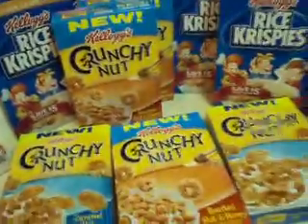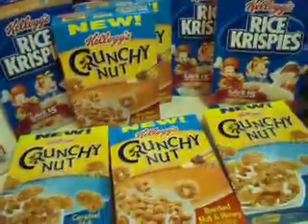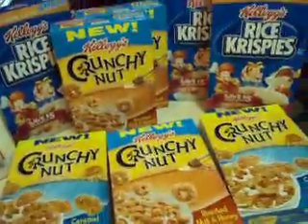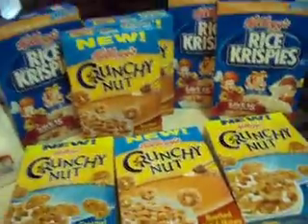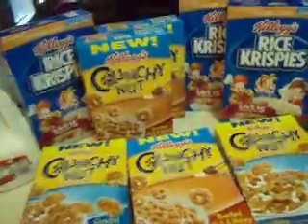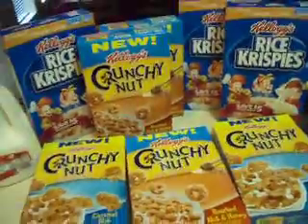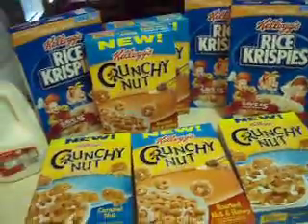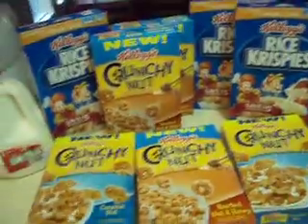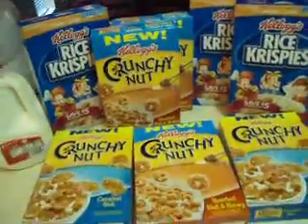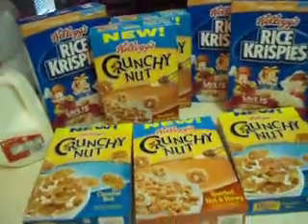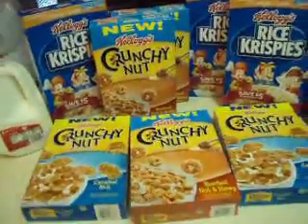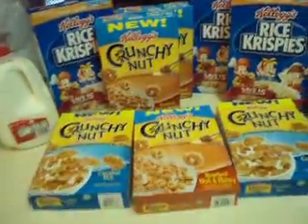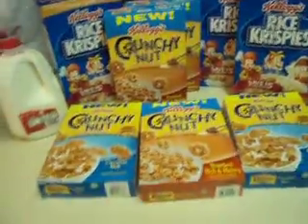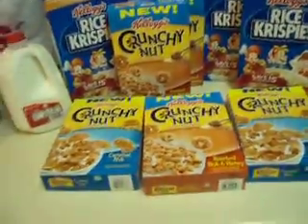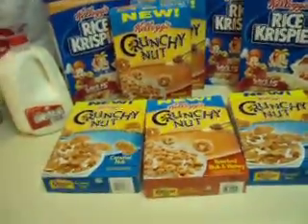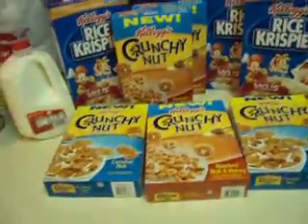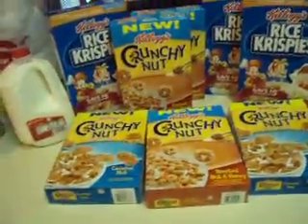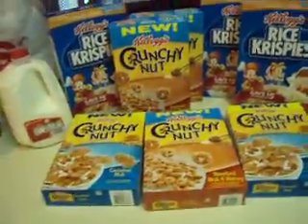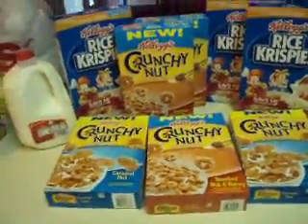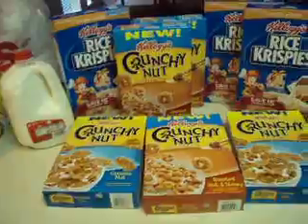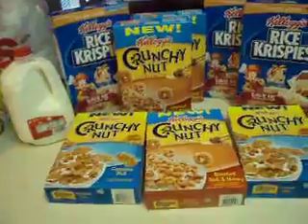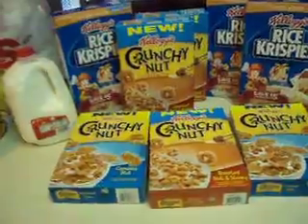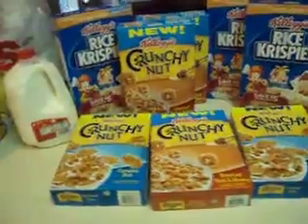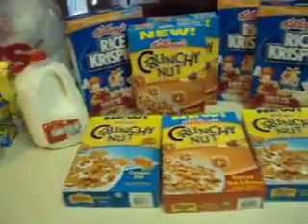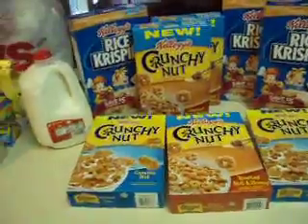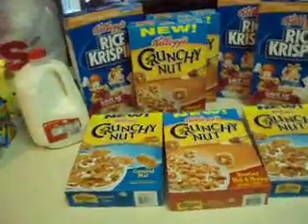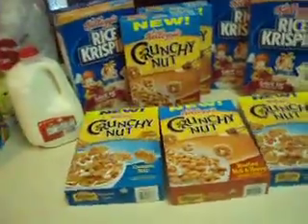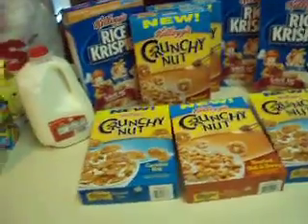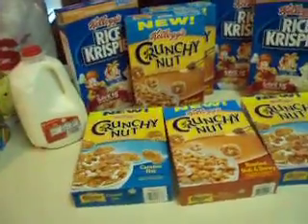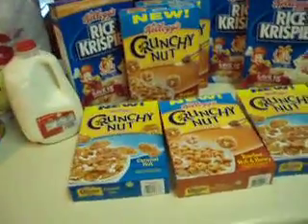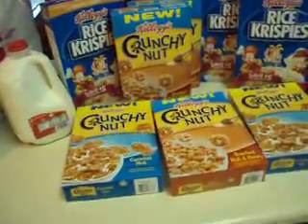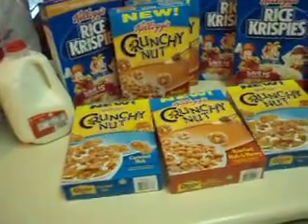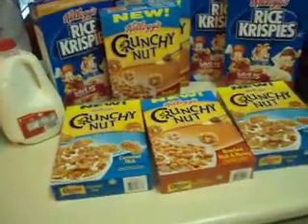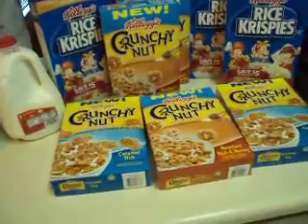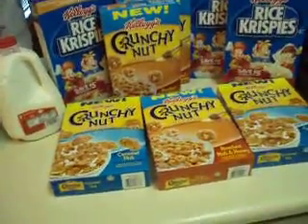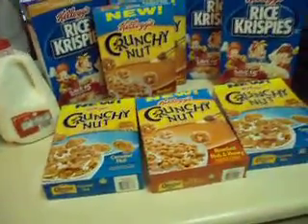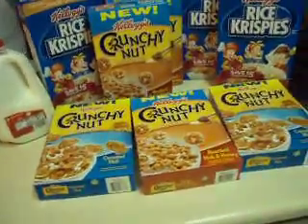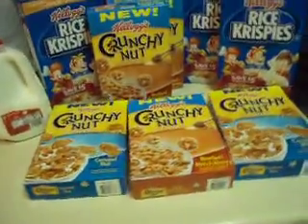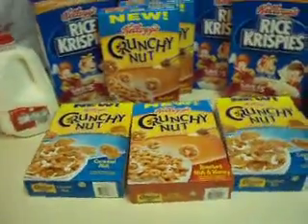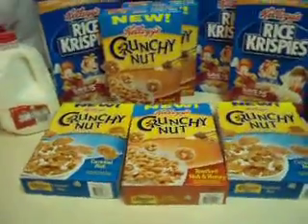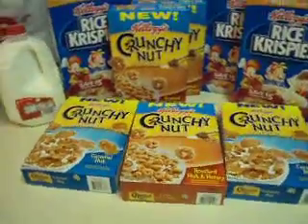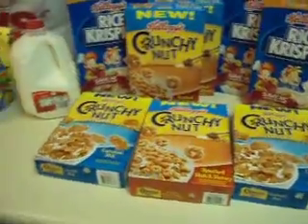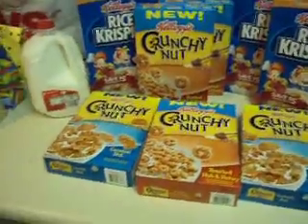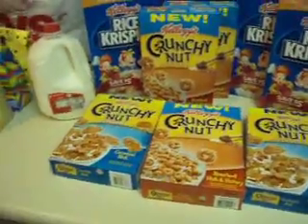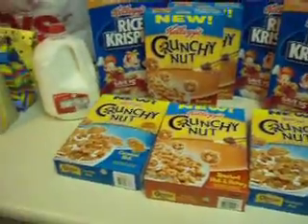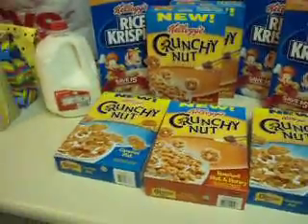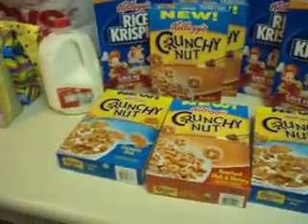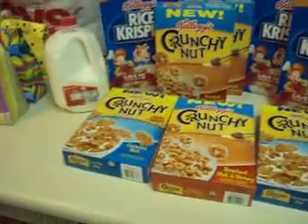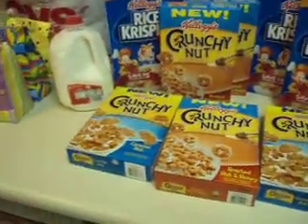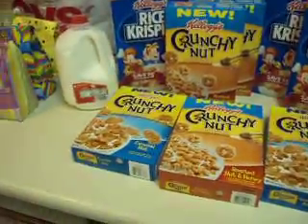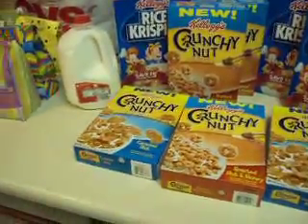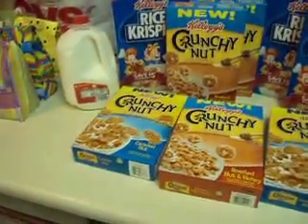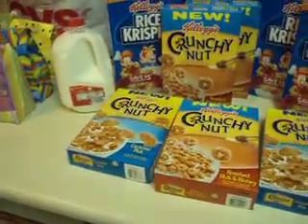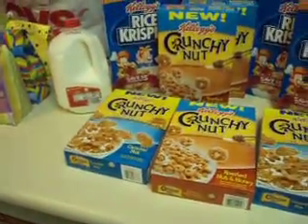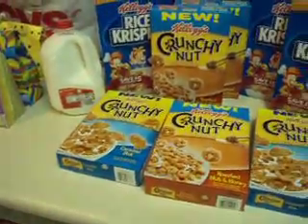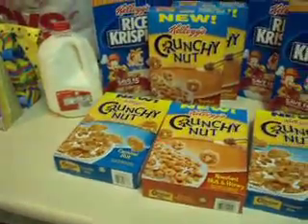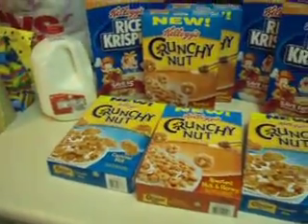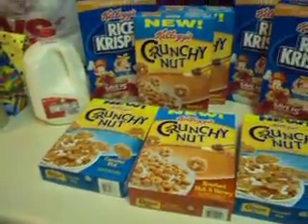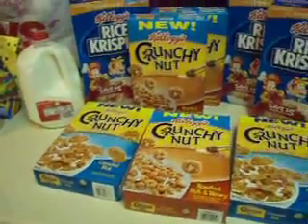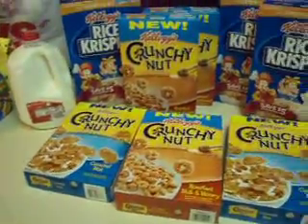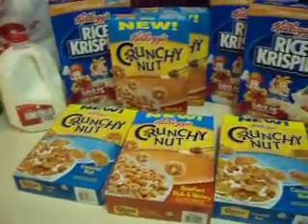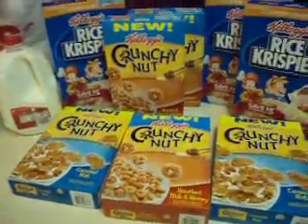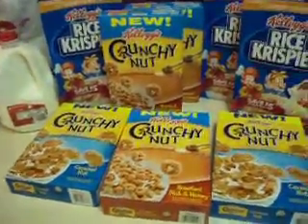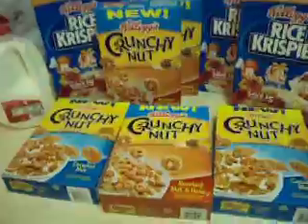I had two $4 off the Kellogg's cereal from the Coupons.com deal a couple weeks ago, and it expires today.